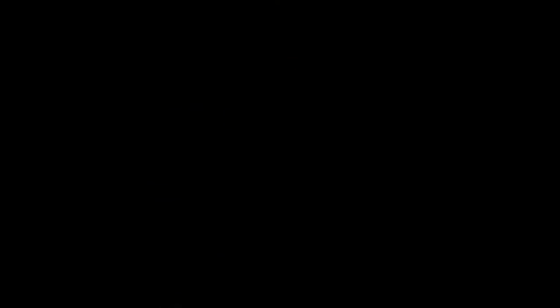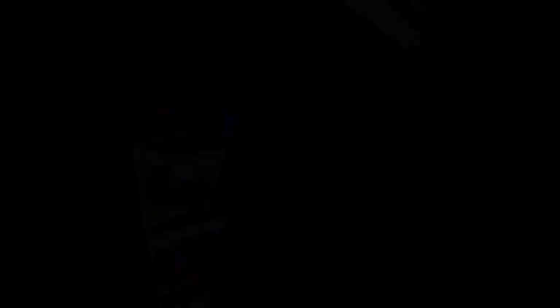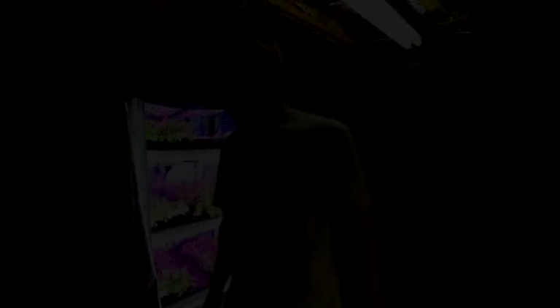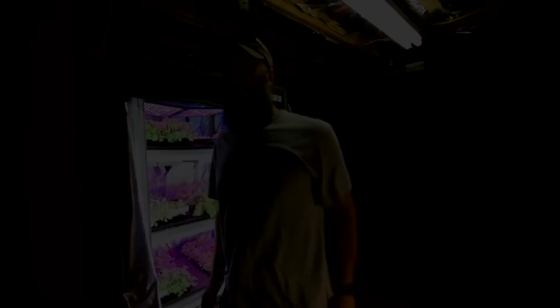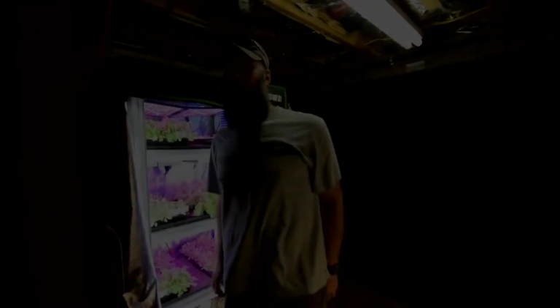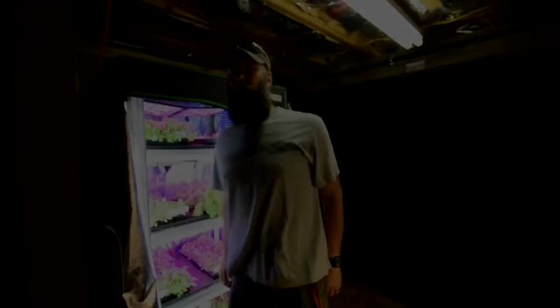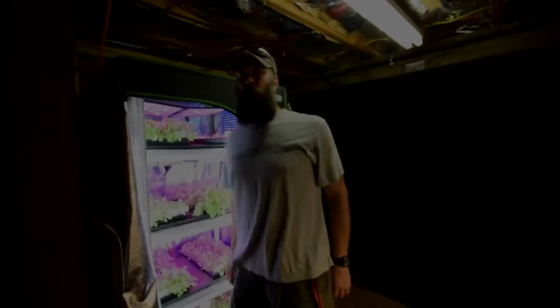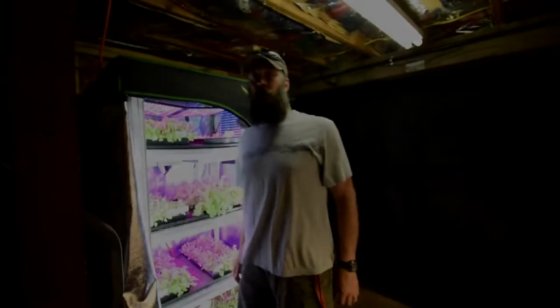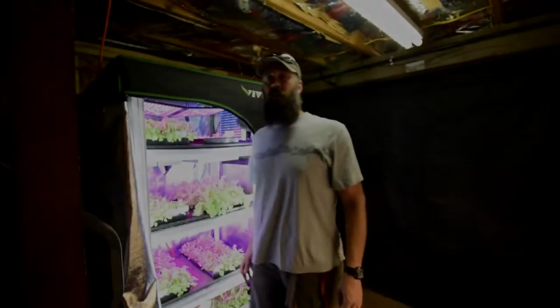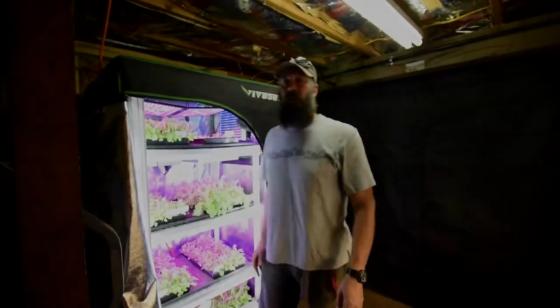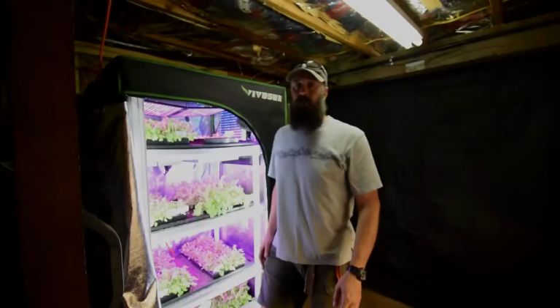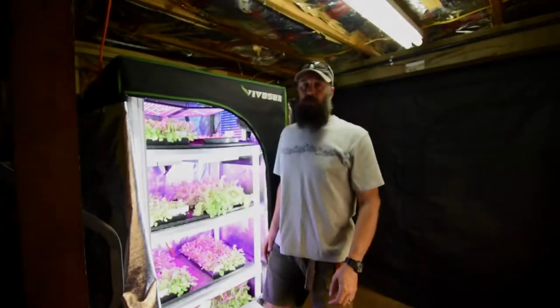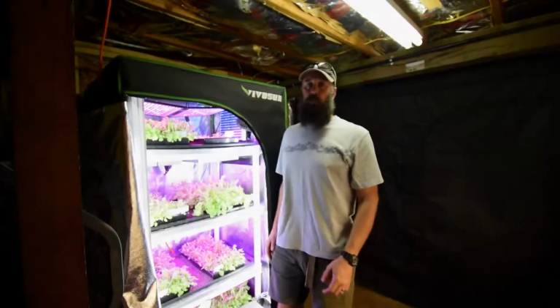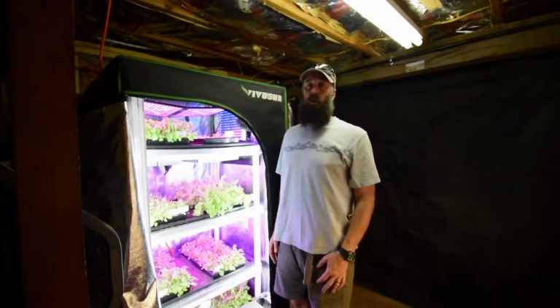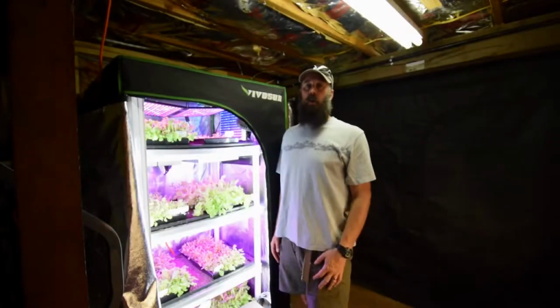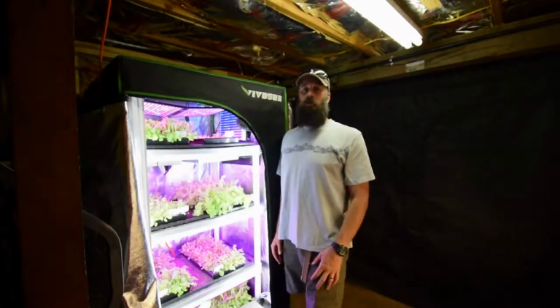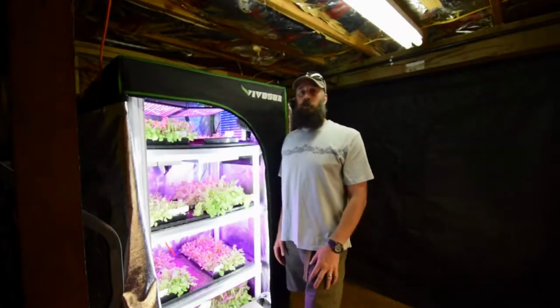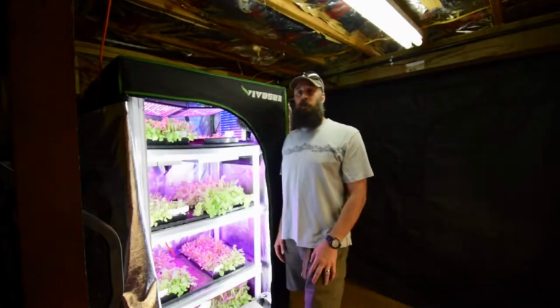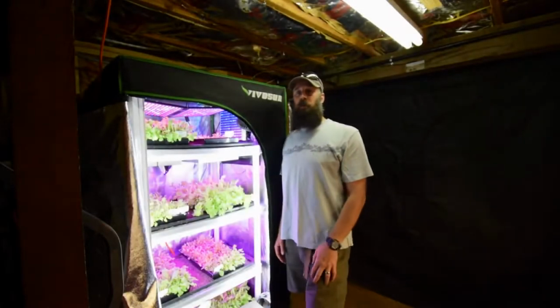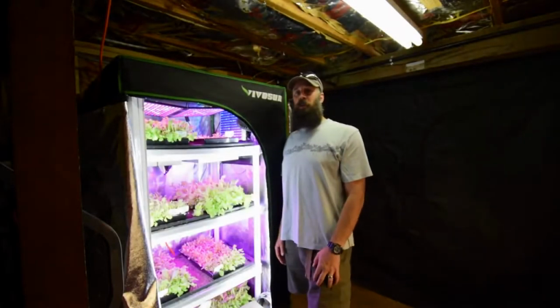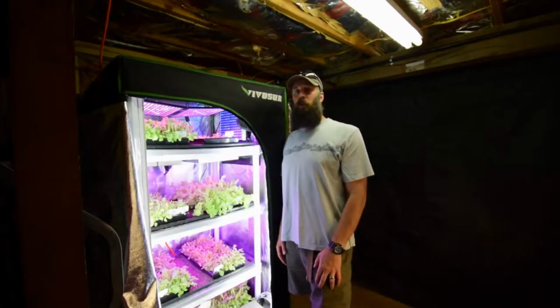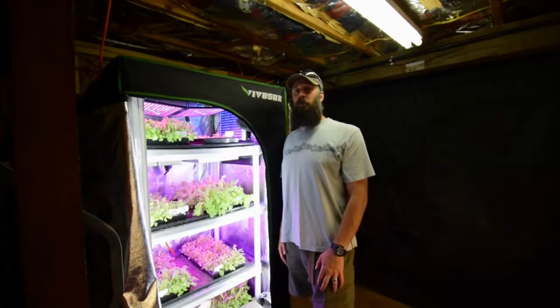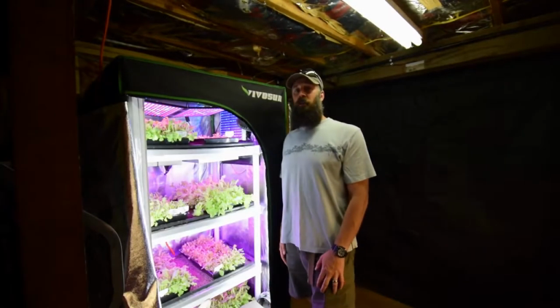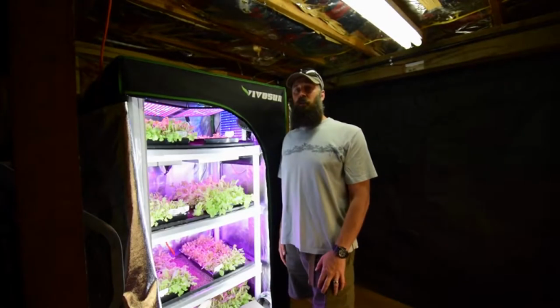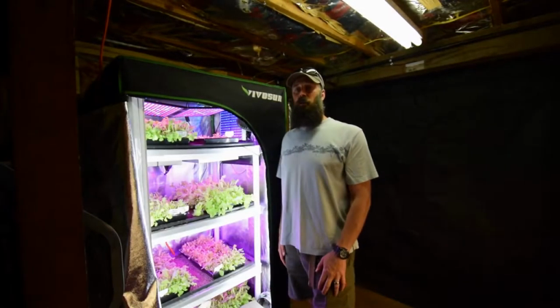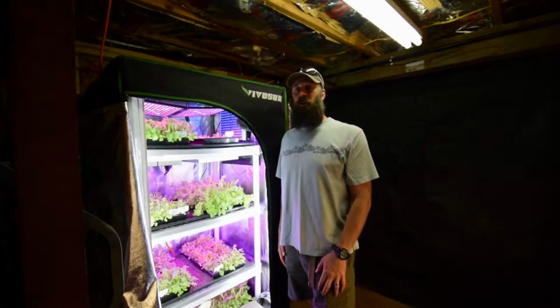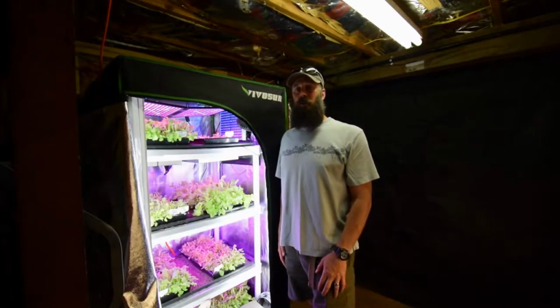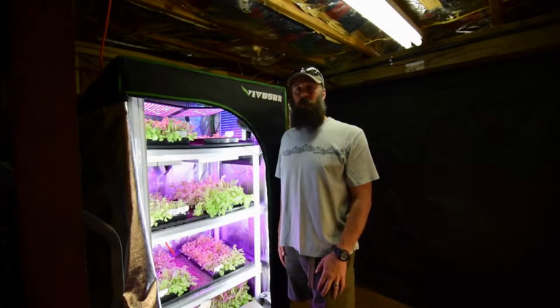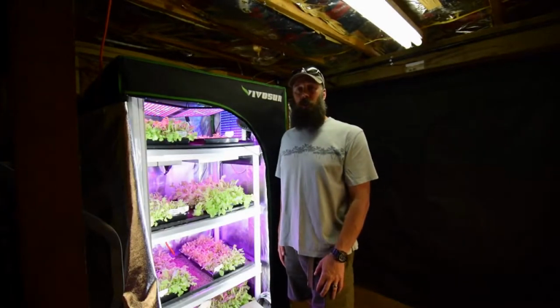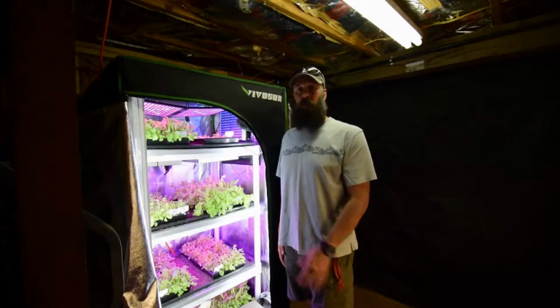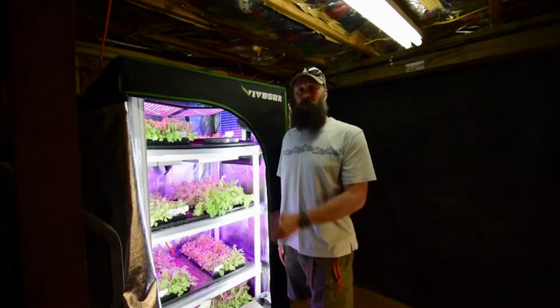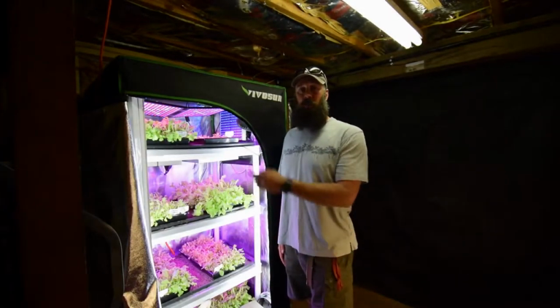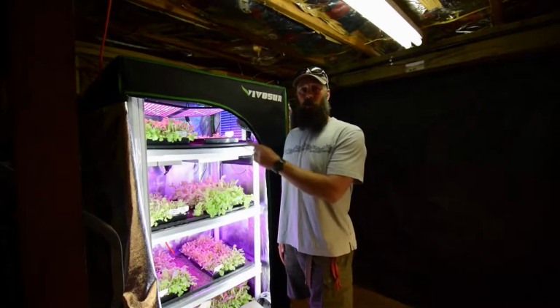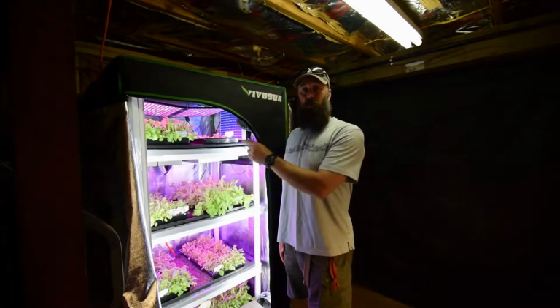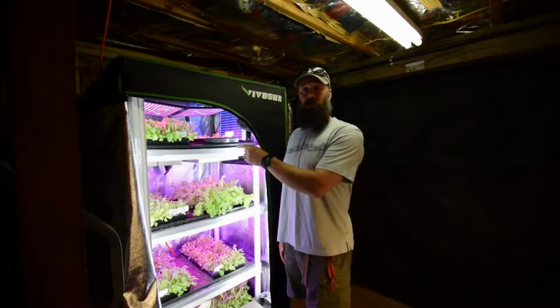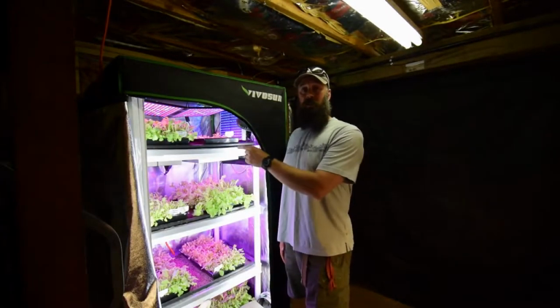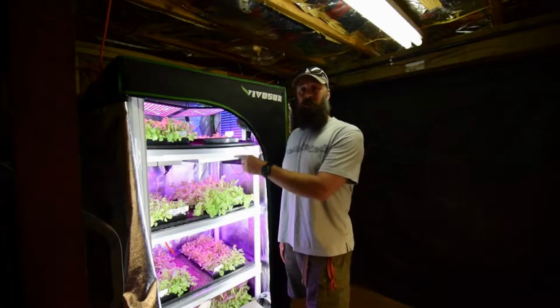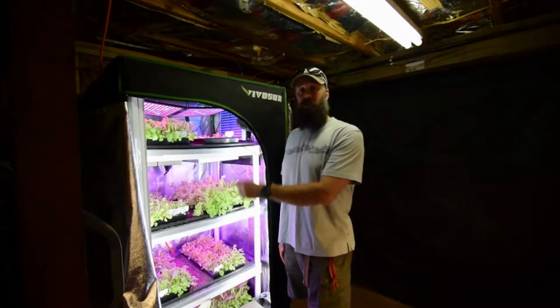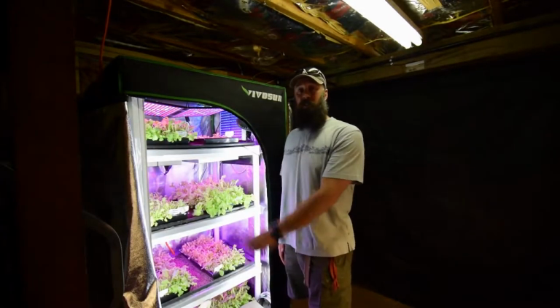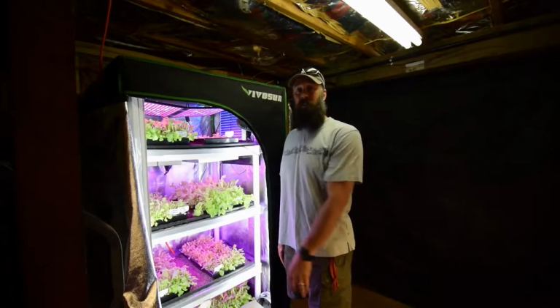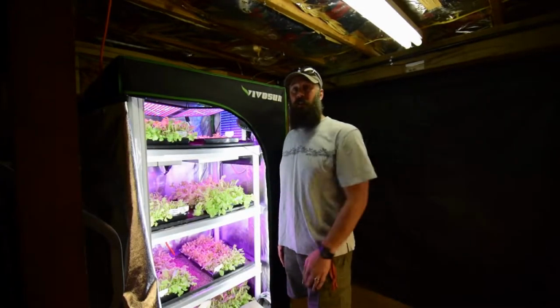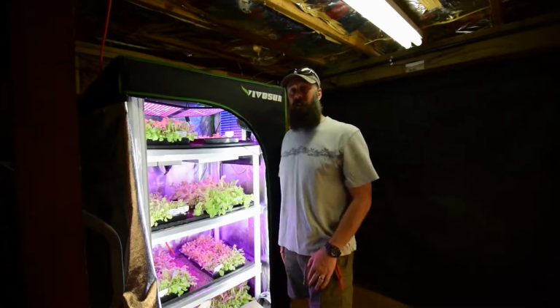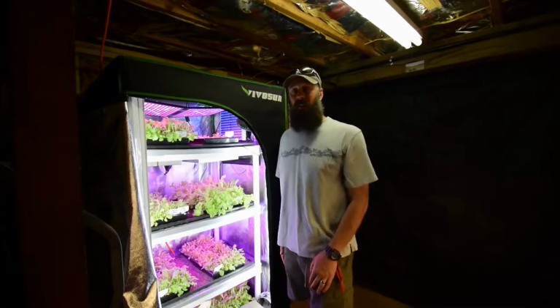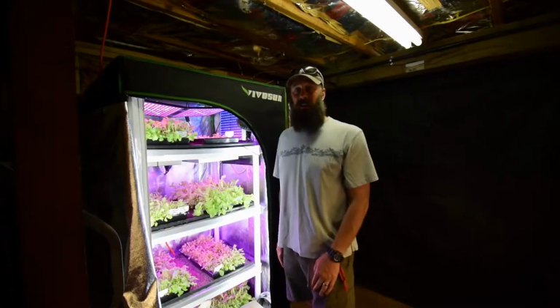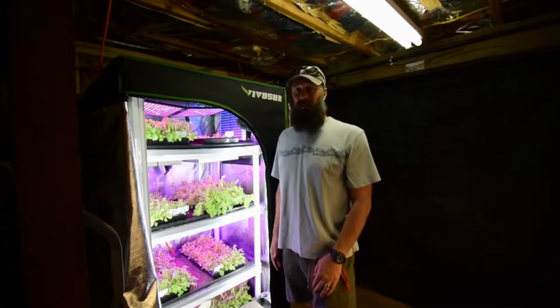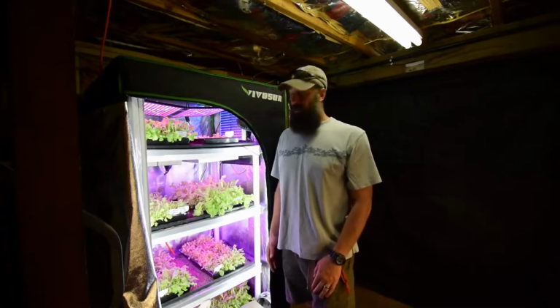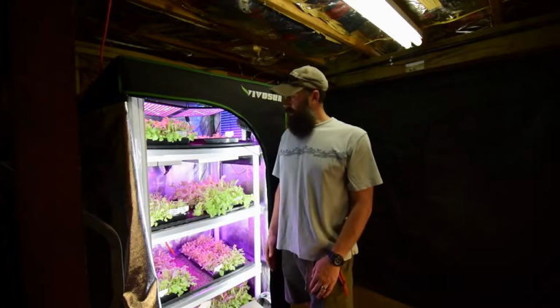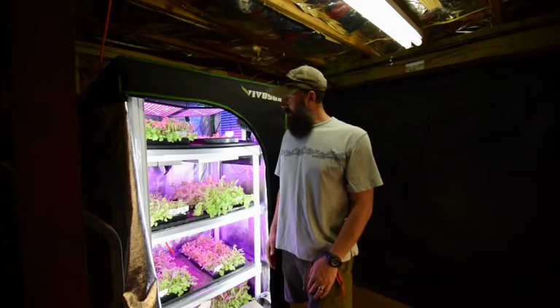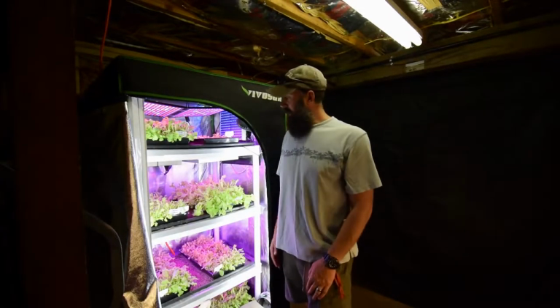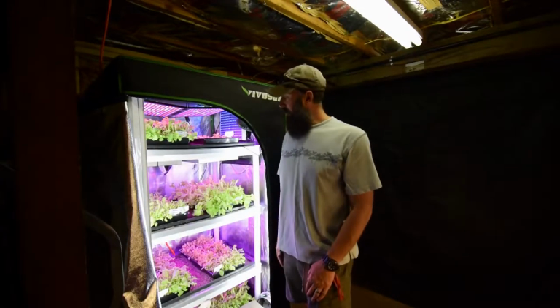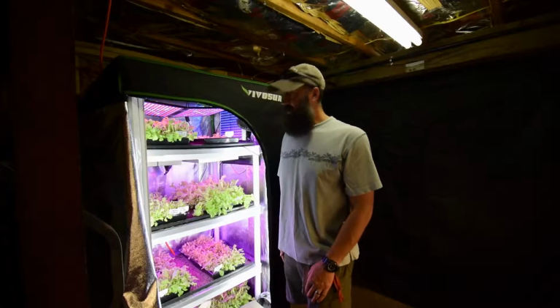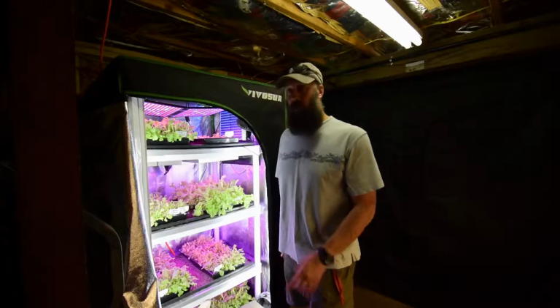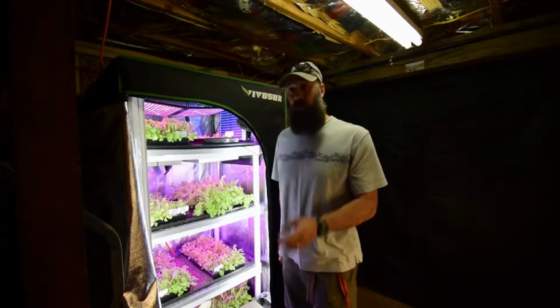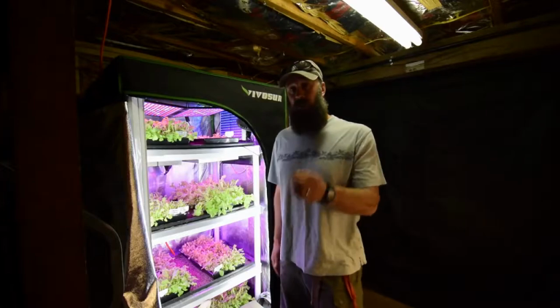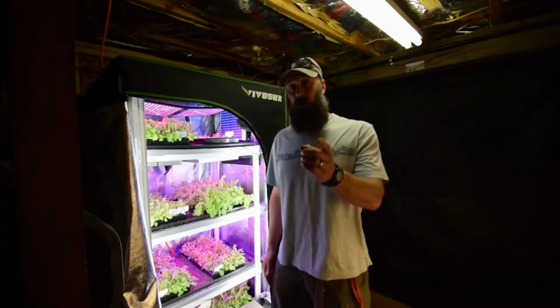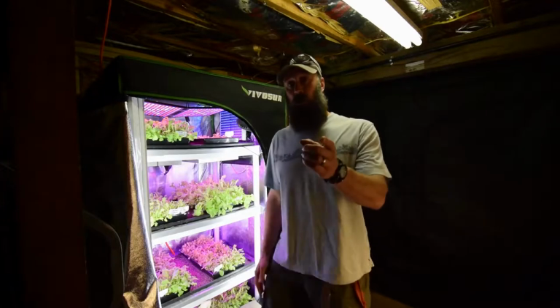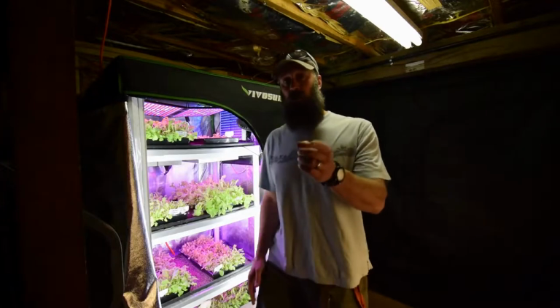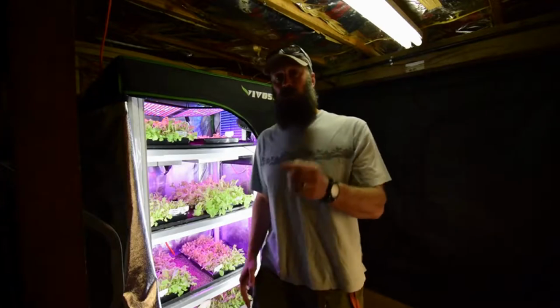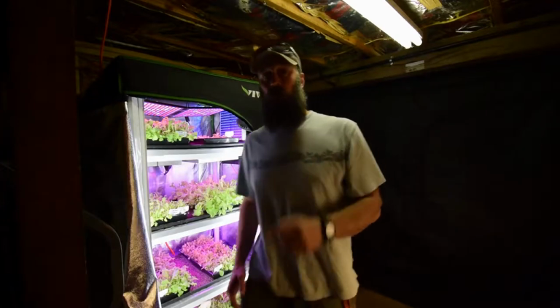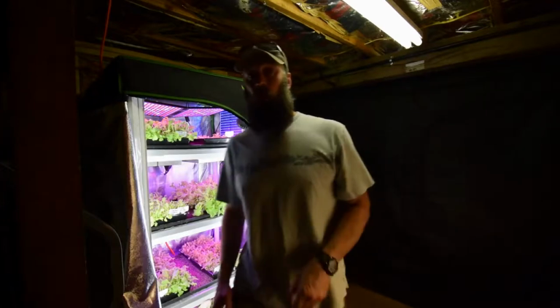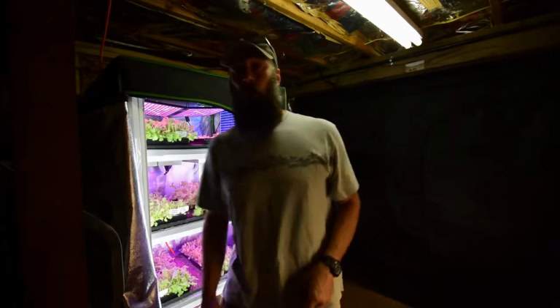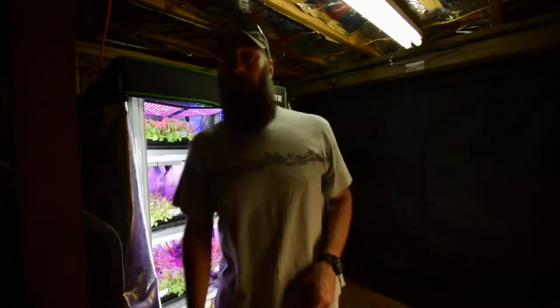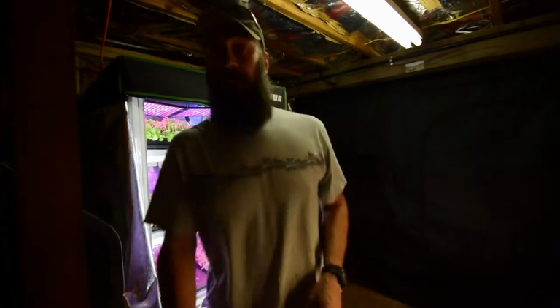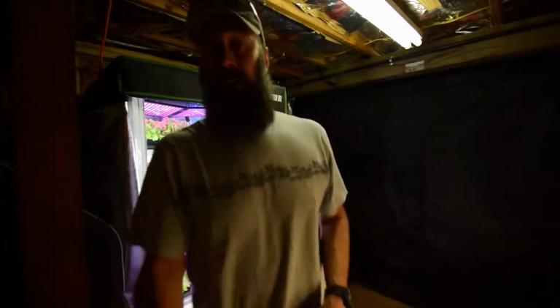Hey everybody, this is Brian from P&B Homesteading. I want to do the update for the mid-sized tent, so let me grab the camera and I'll show you what we've been eating.